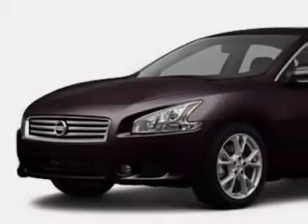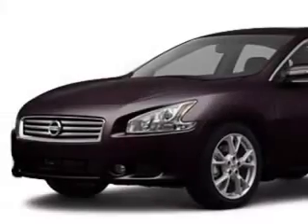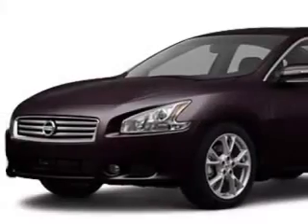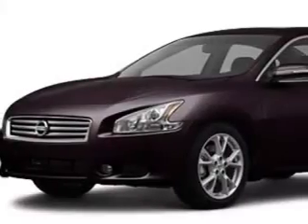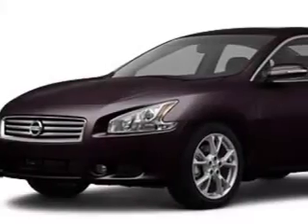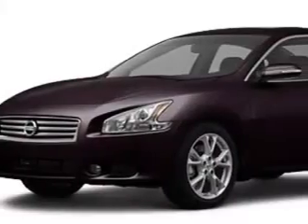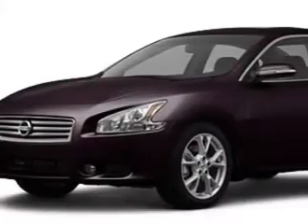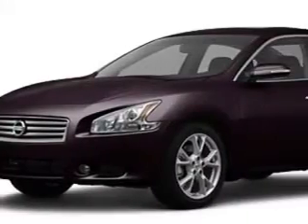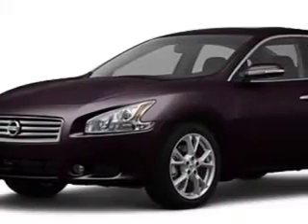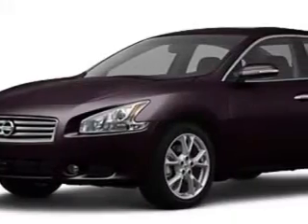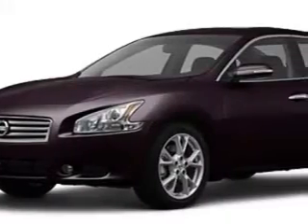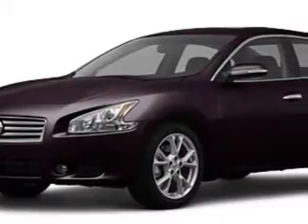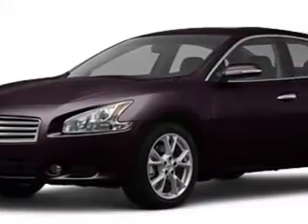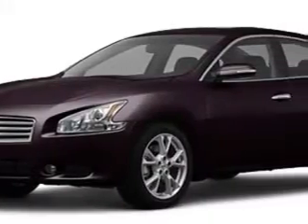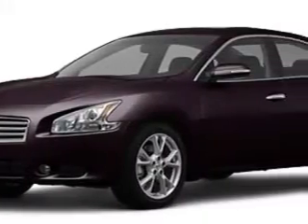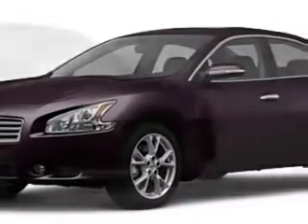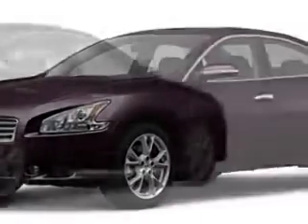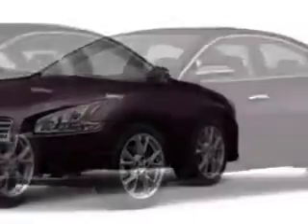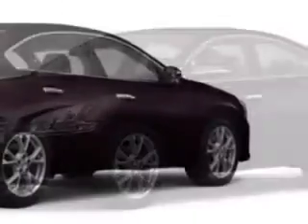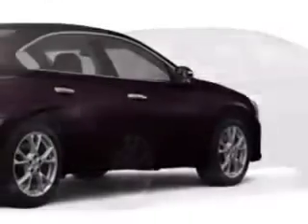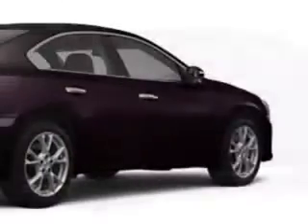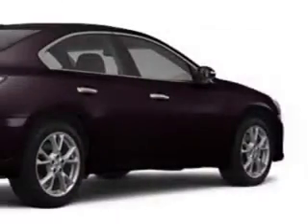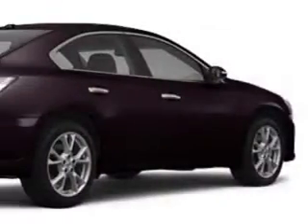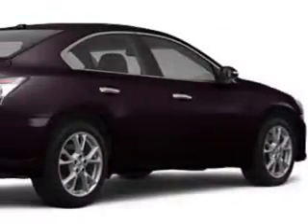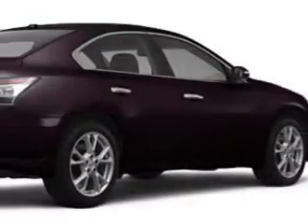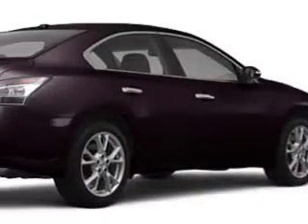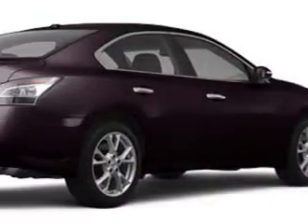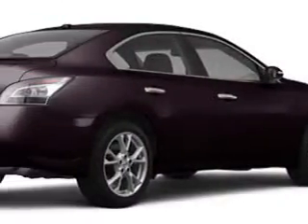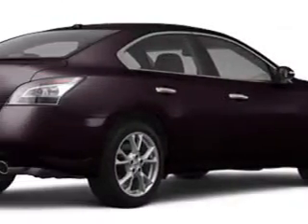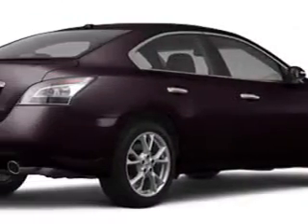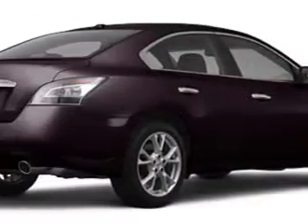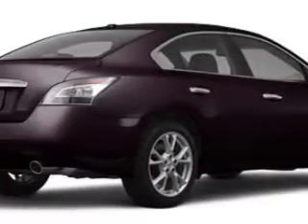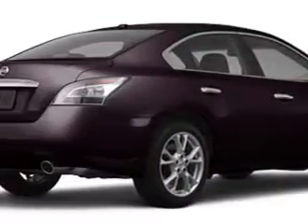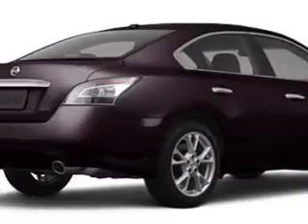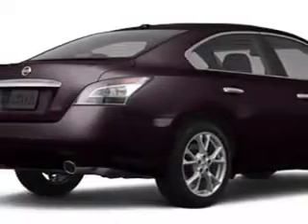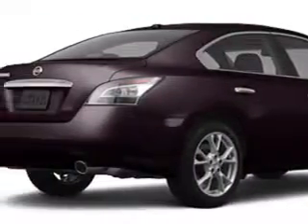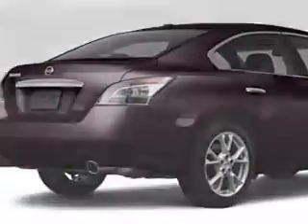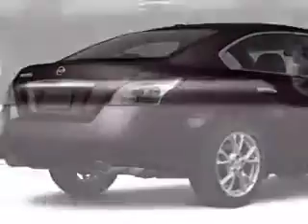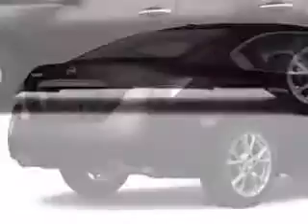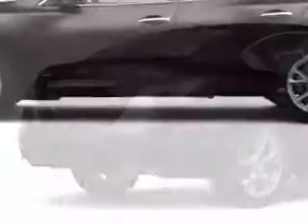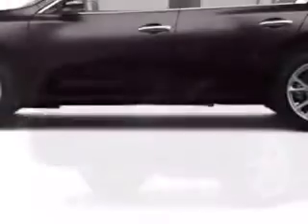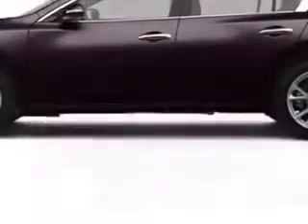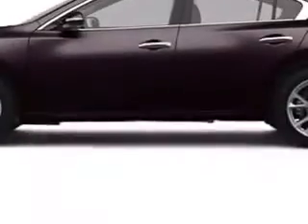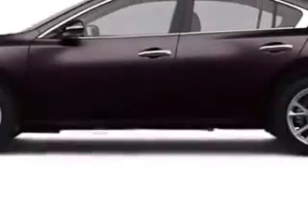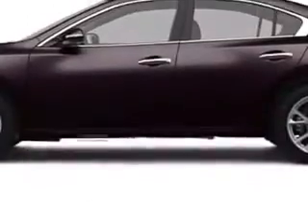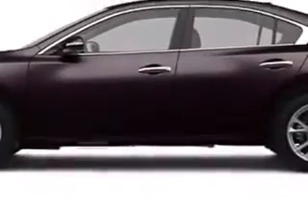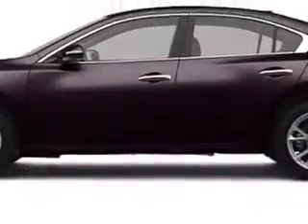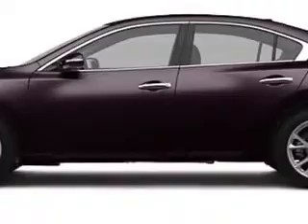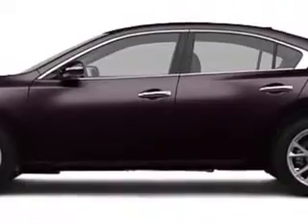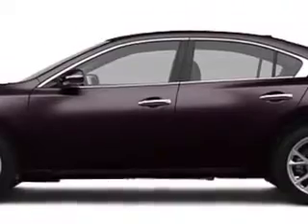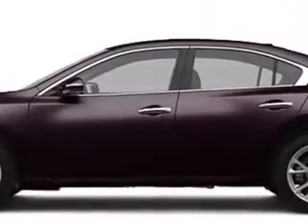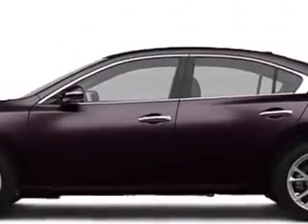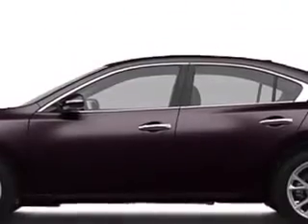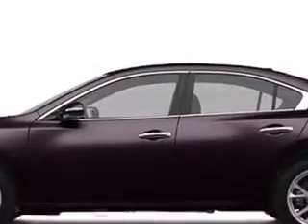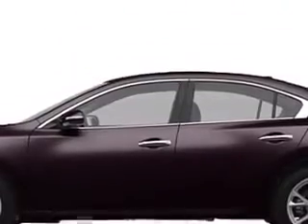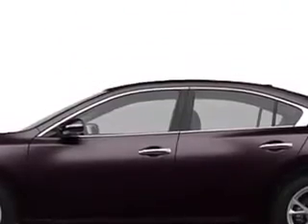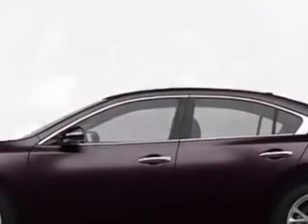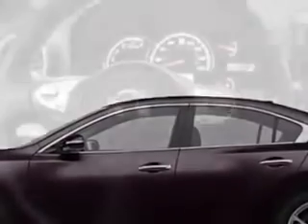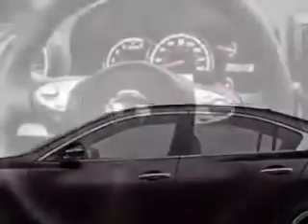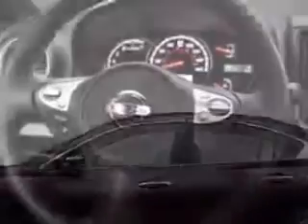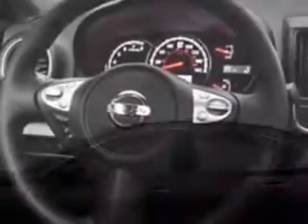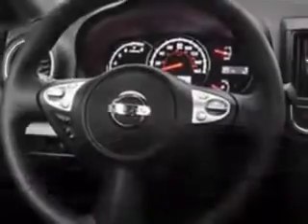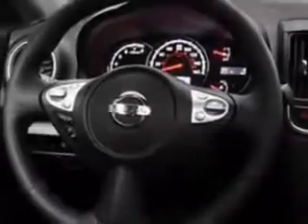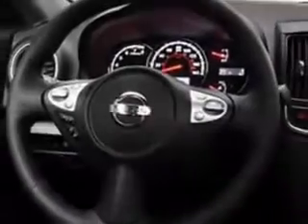Imagine driving this crimson 2012 Nissan Maxima 3.5 SV, equipped with a 6-cylinder engine and a continuous variable transmission.